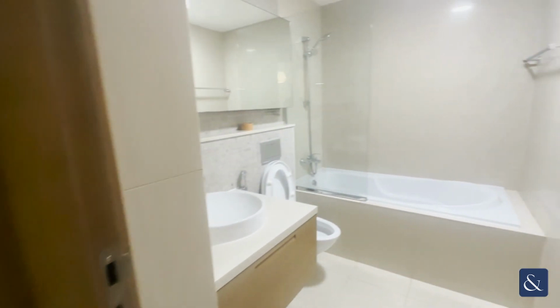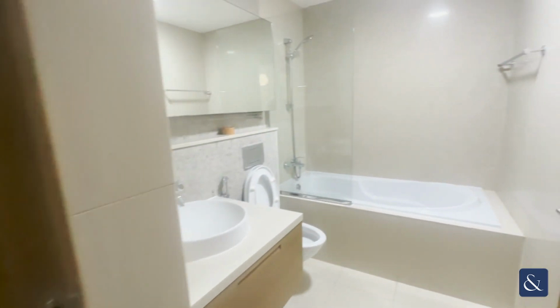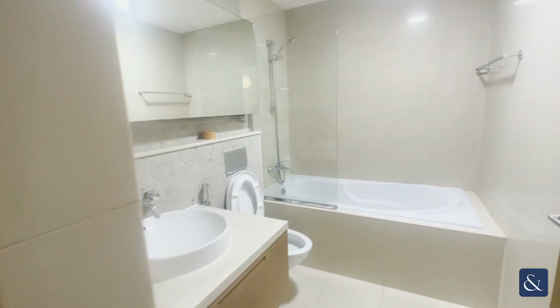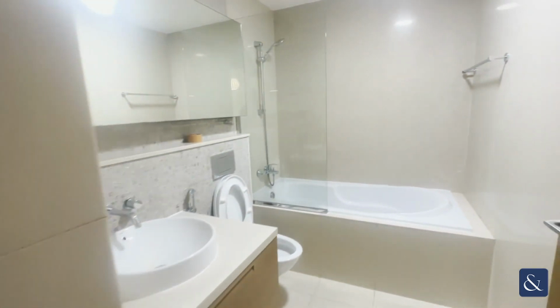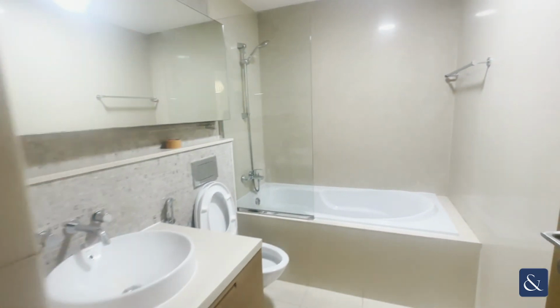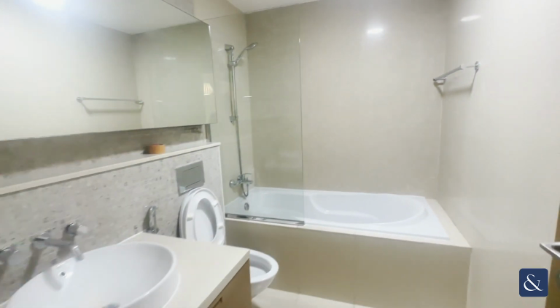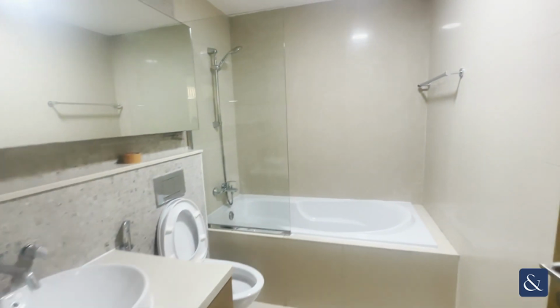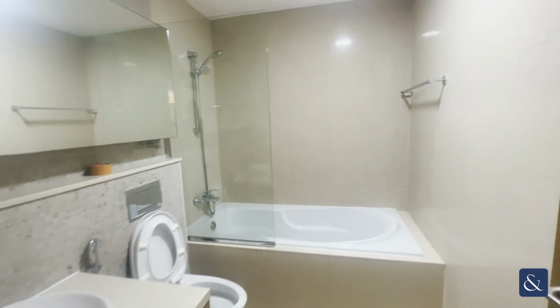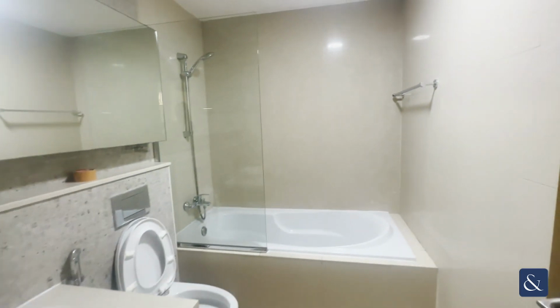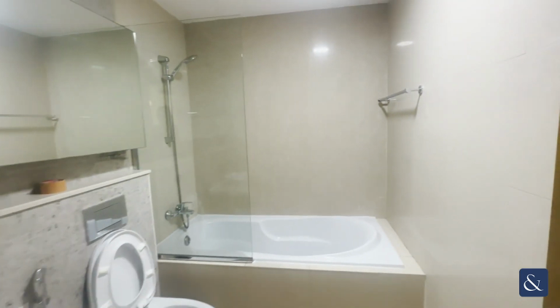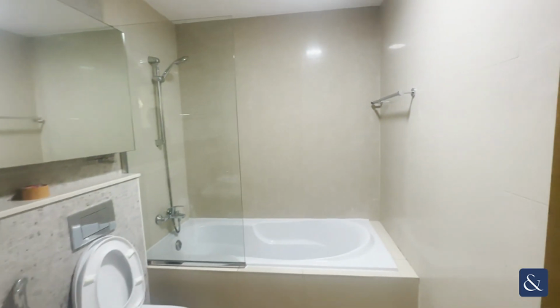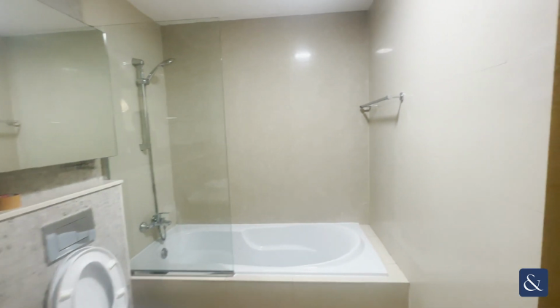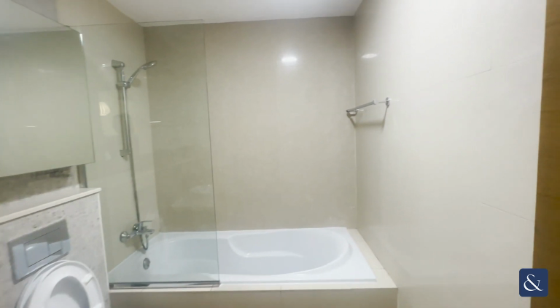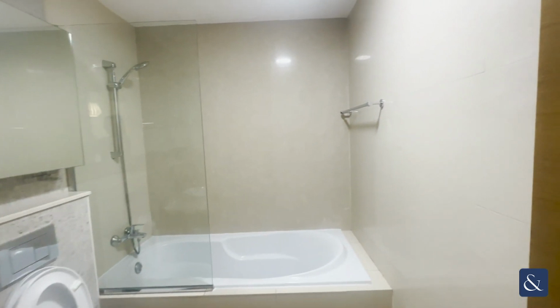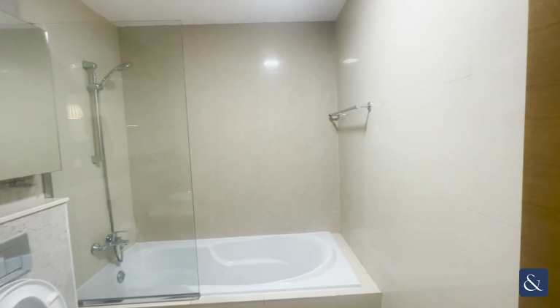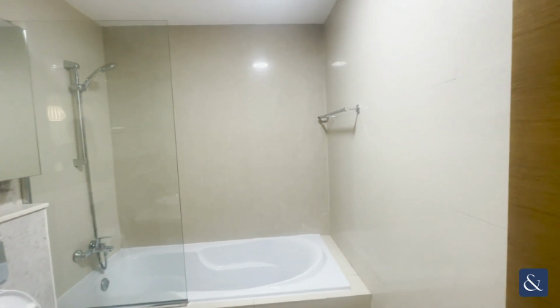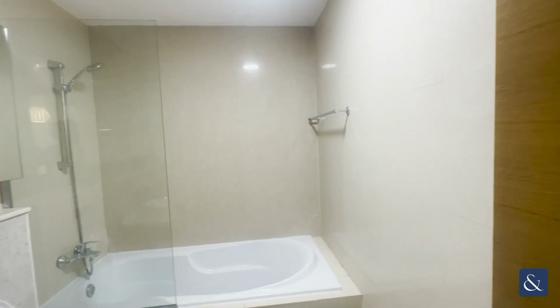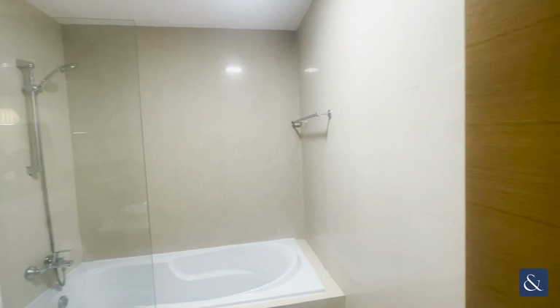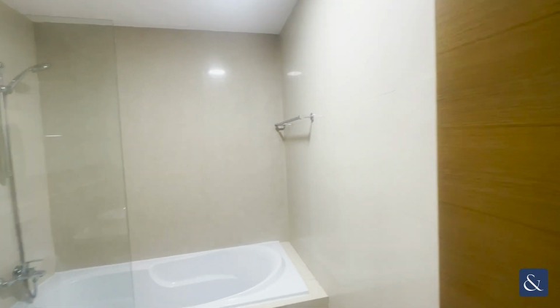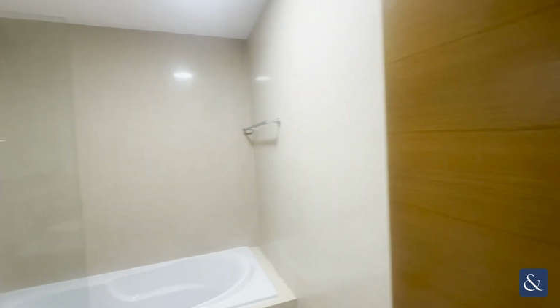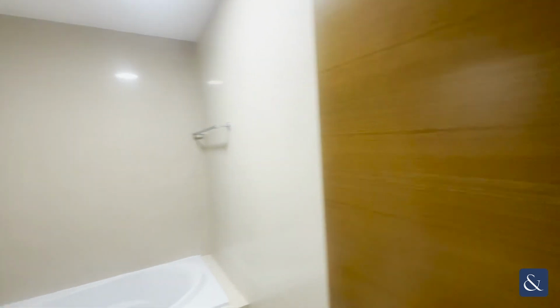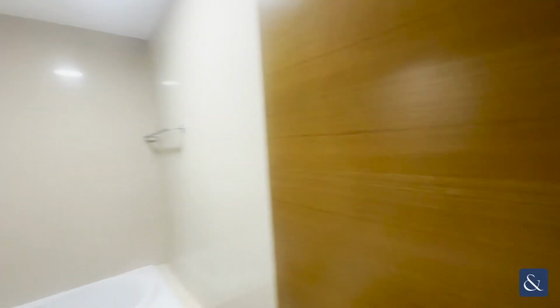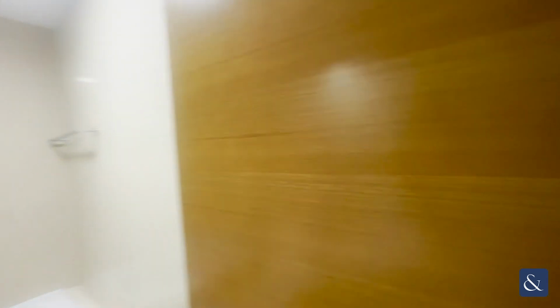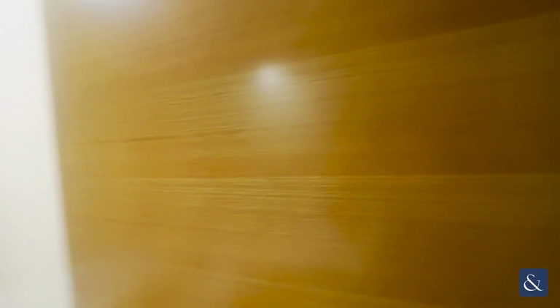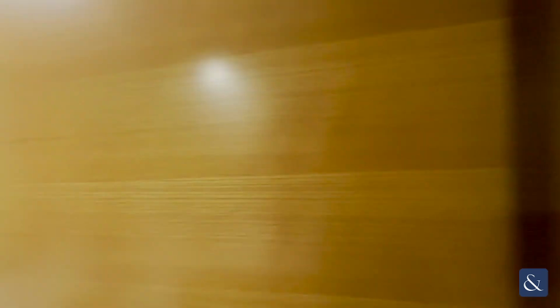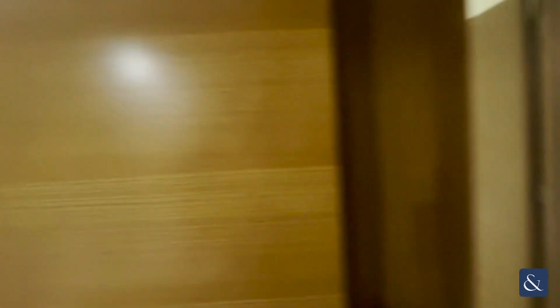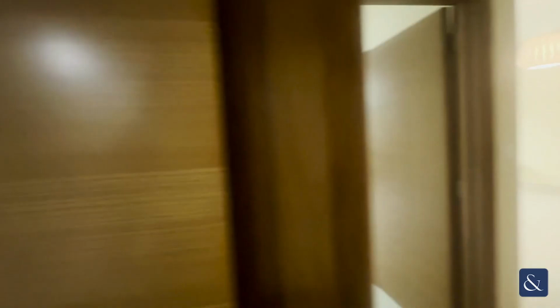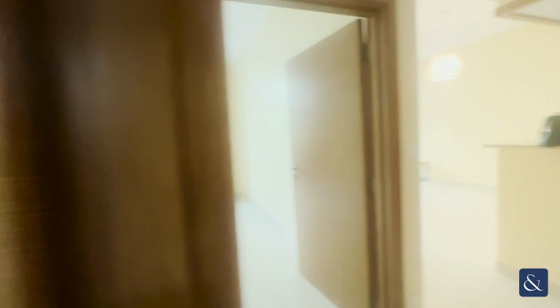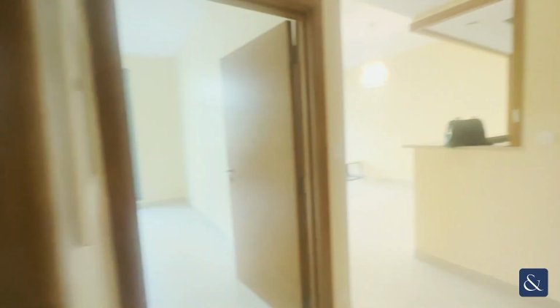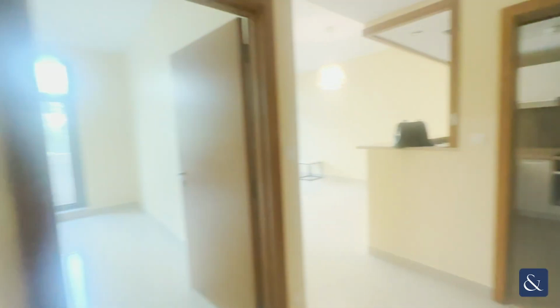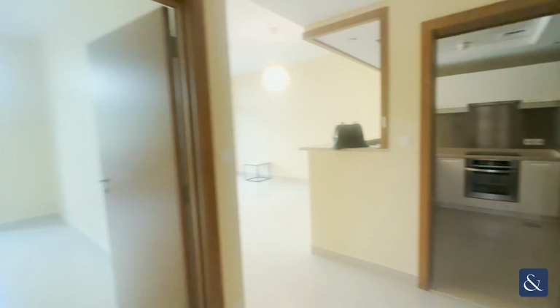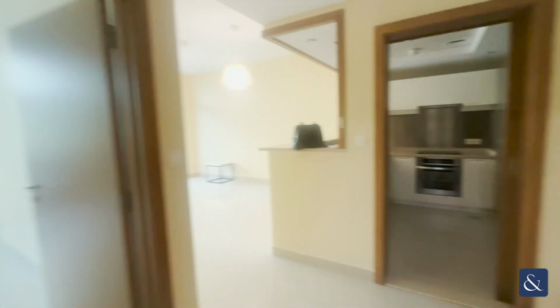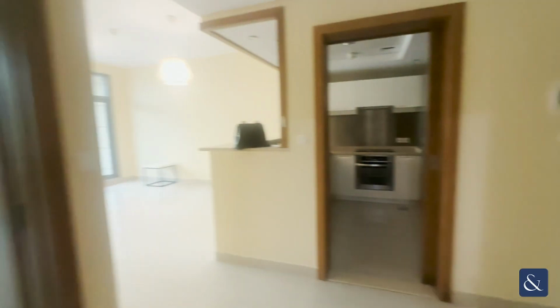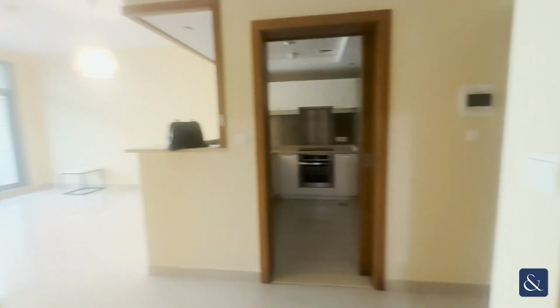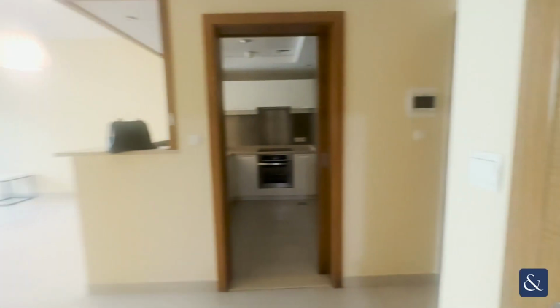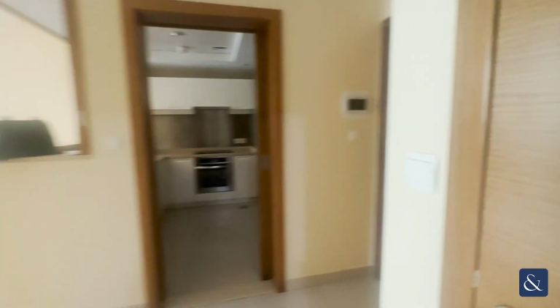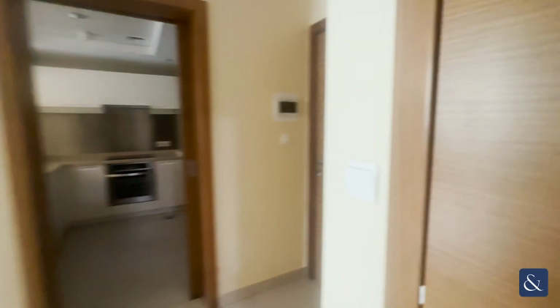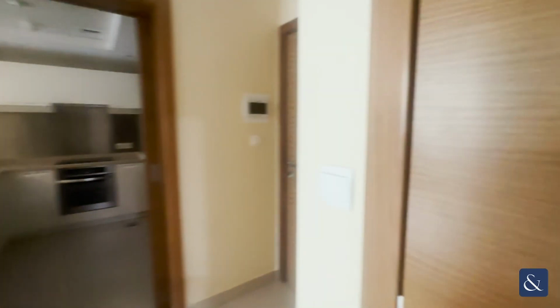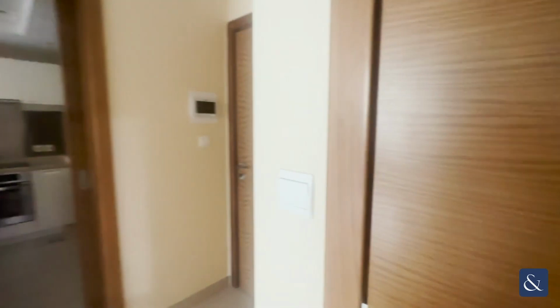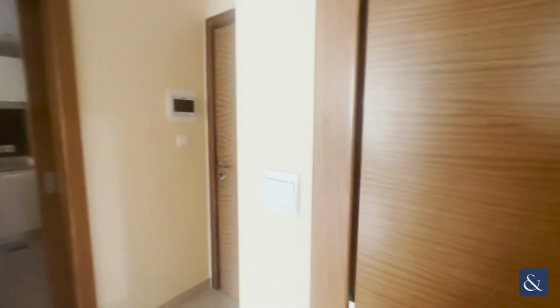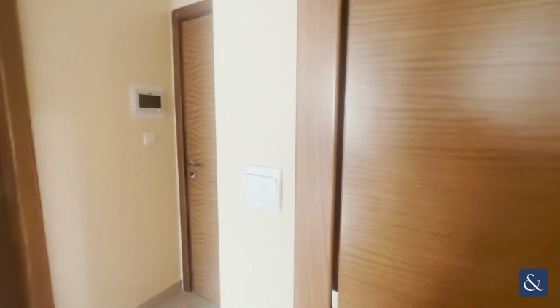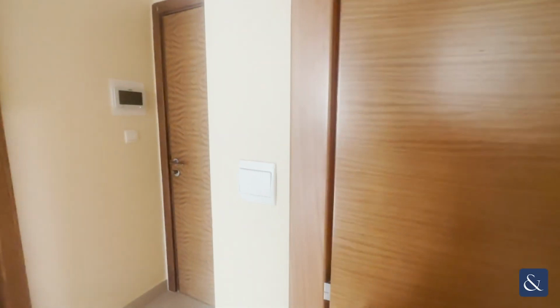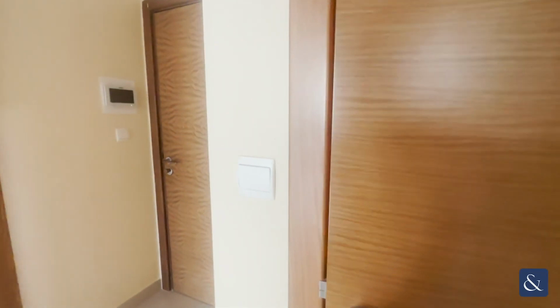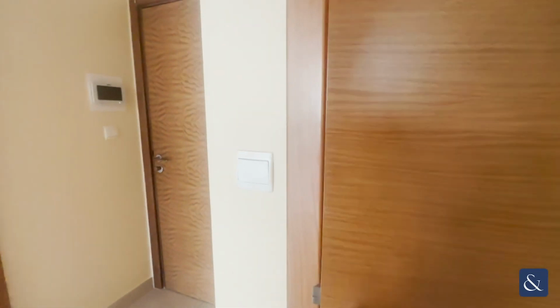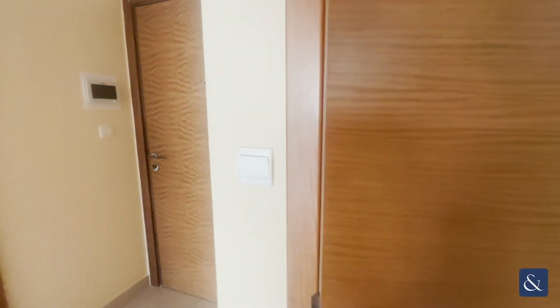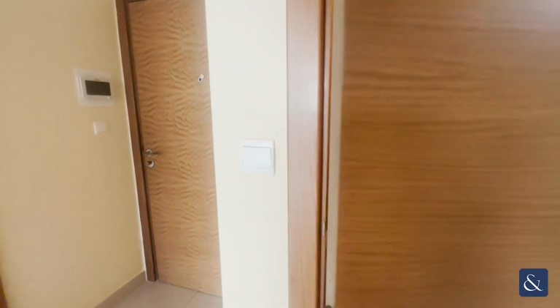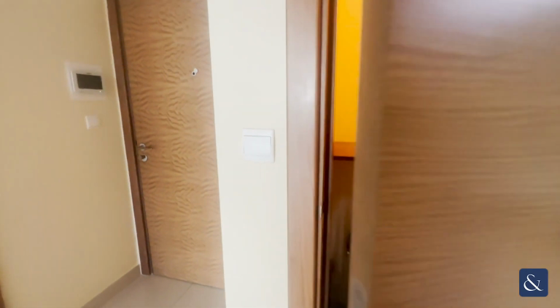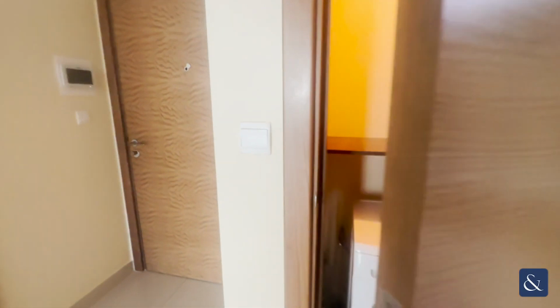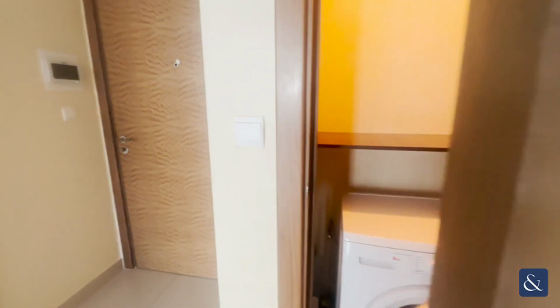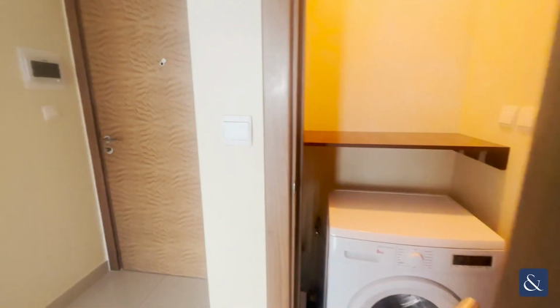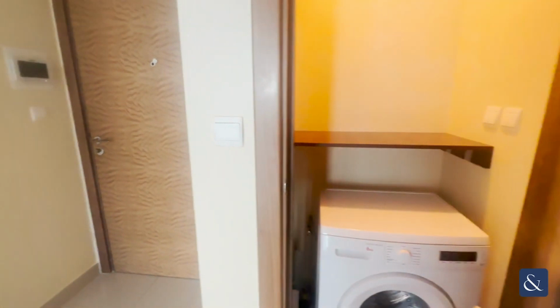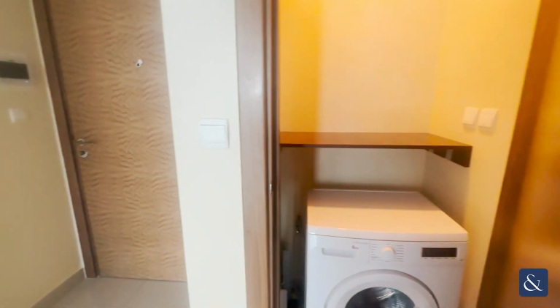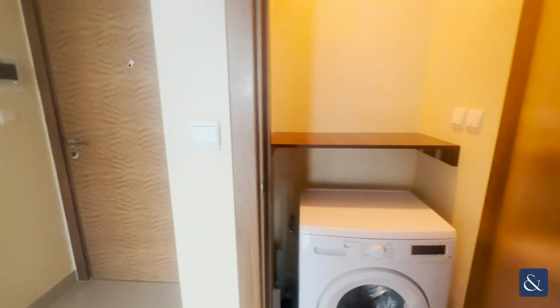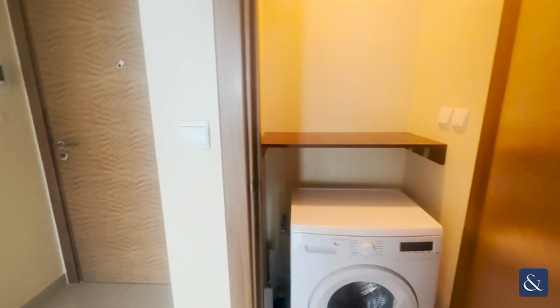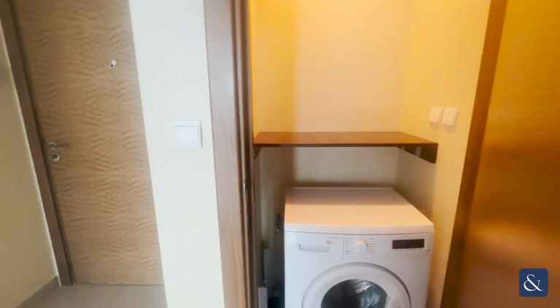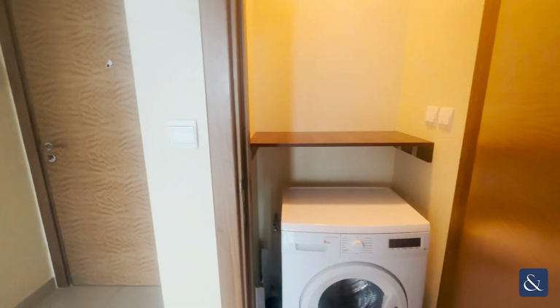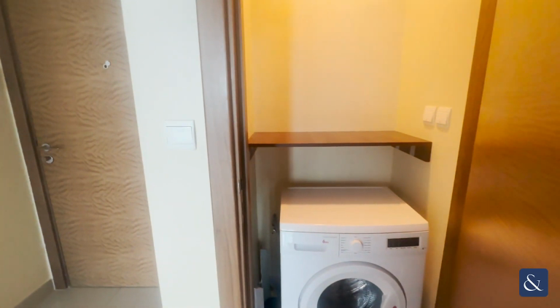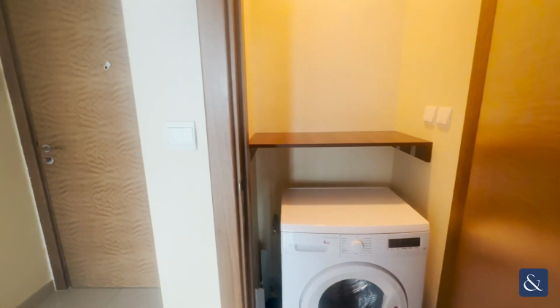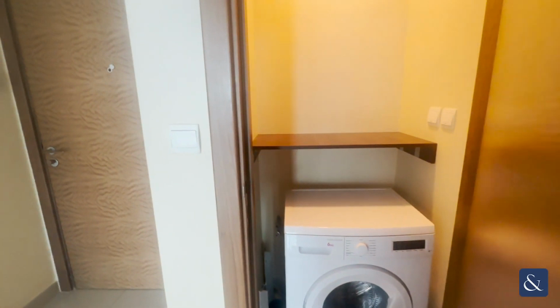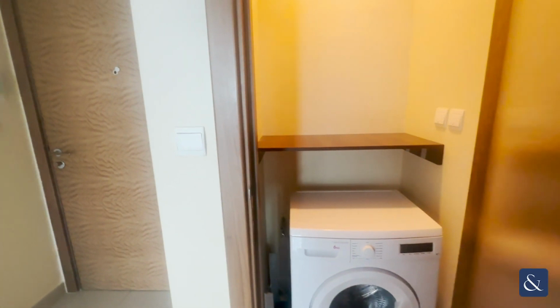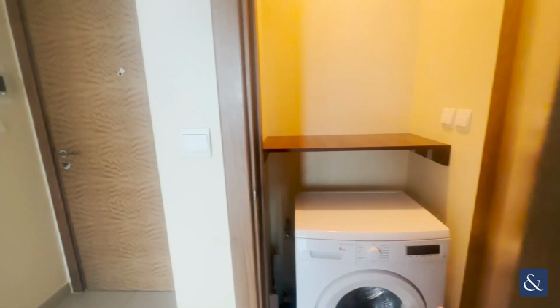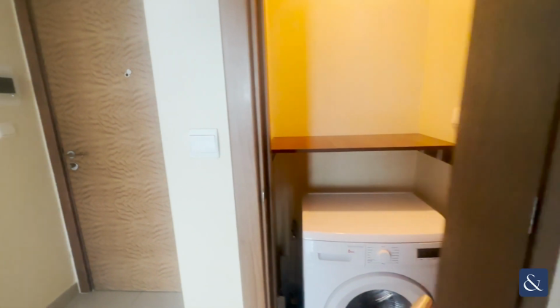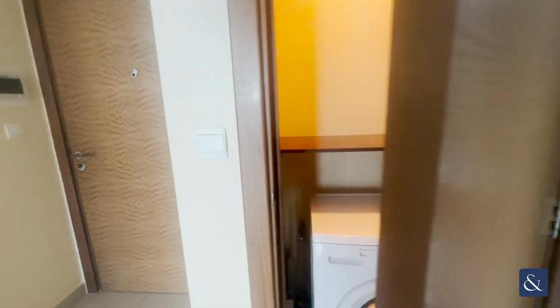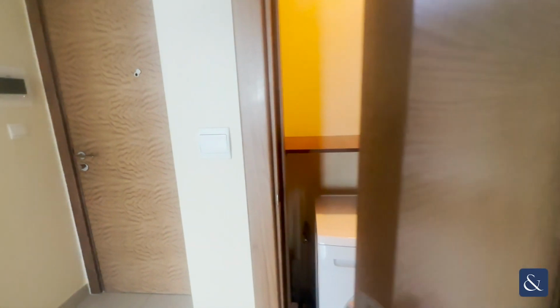Here's your bathroom, fitted with a bath and shower, and here is your washer and dryer.